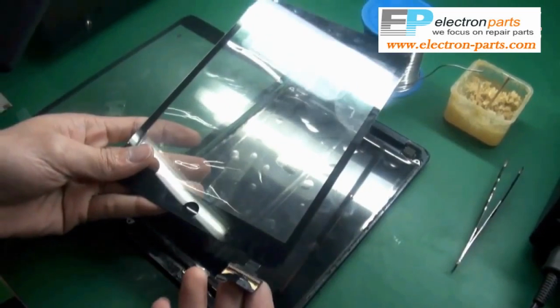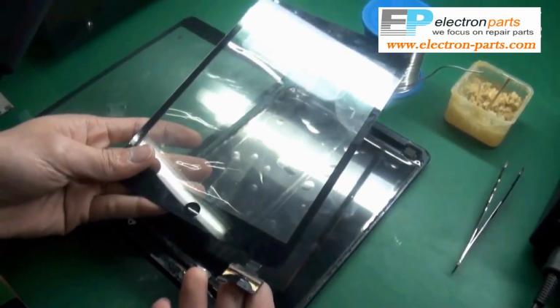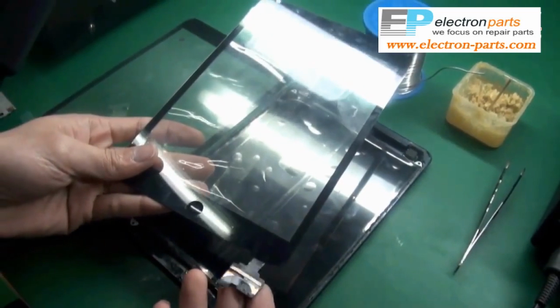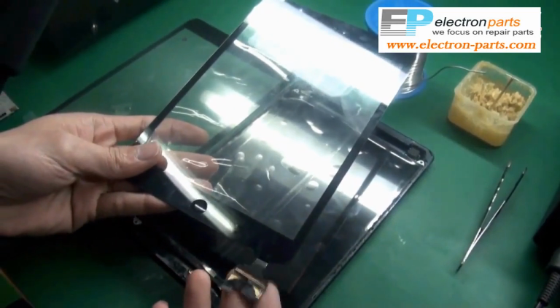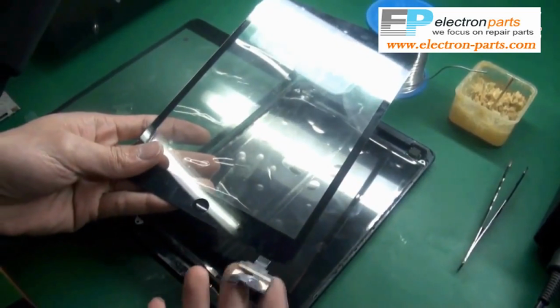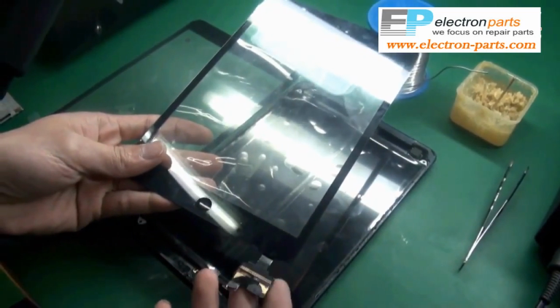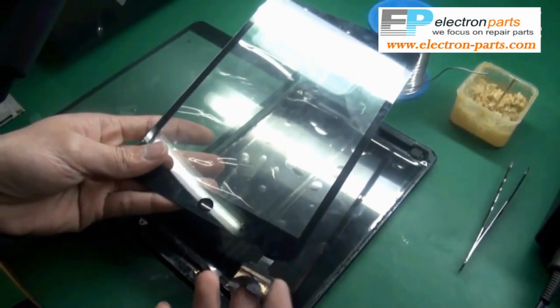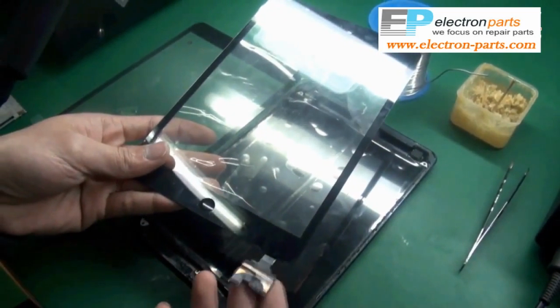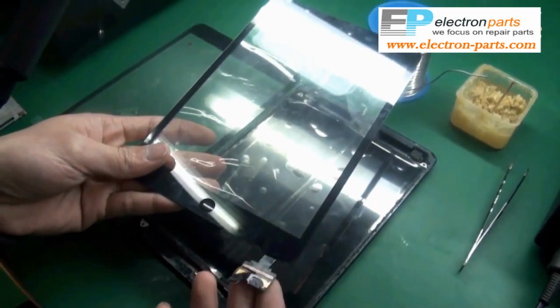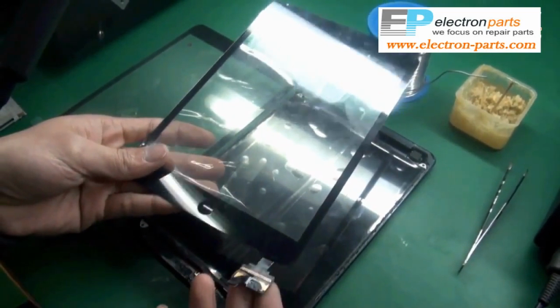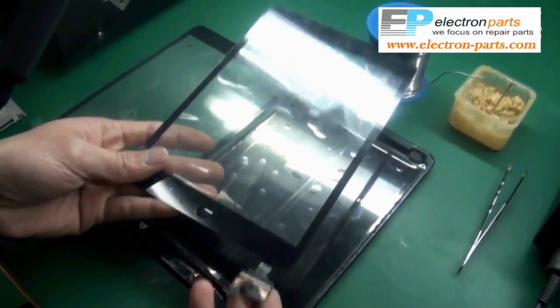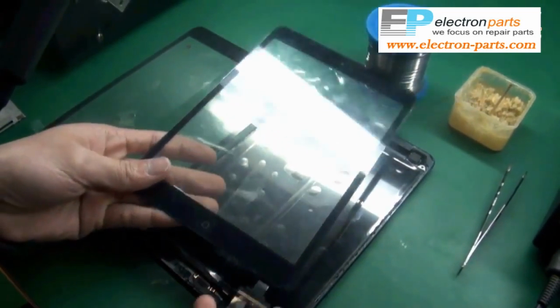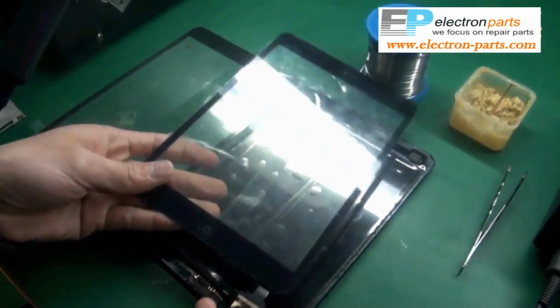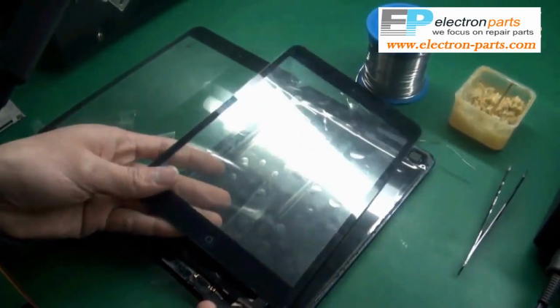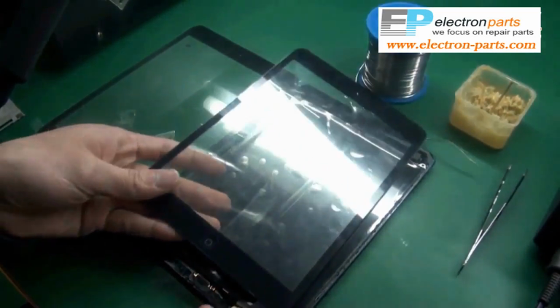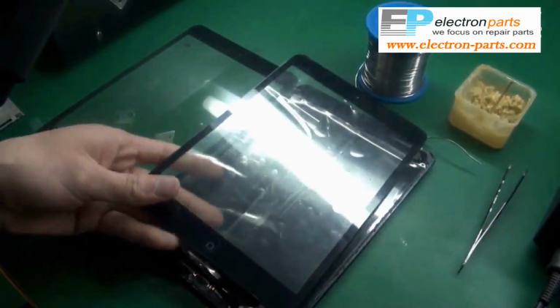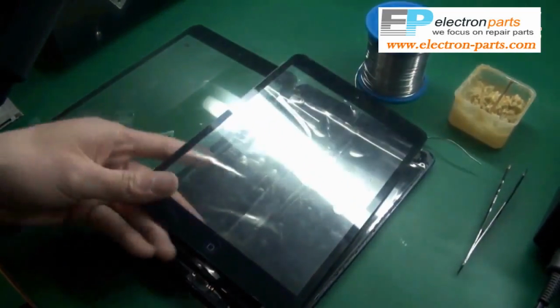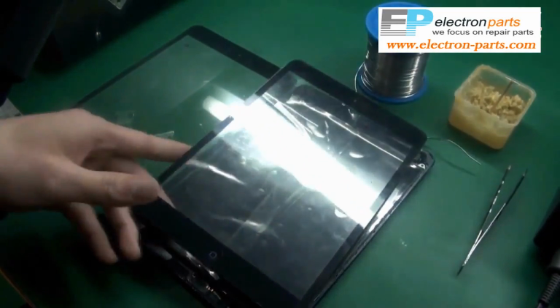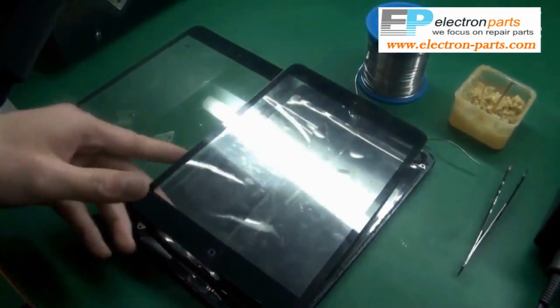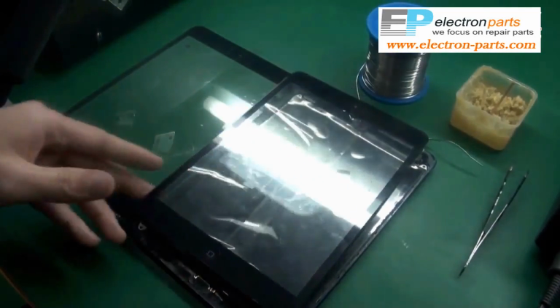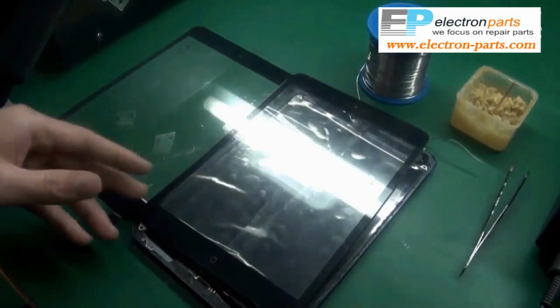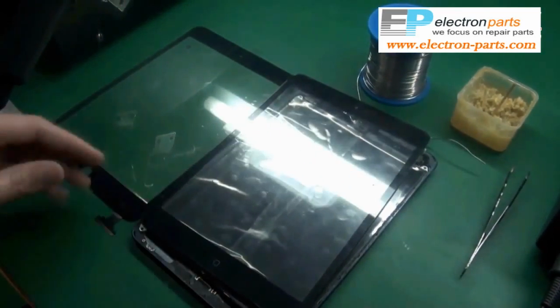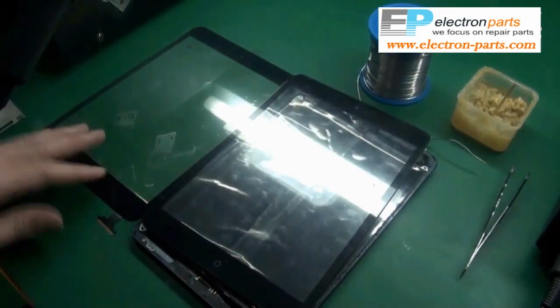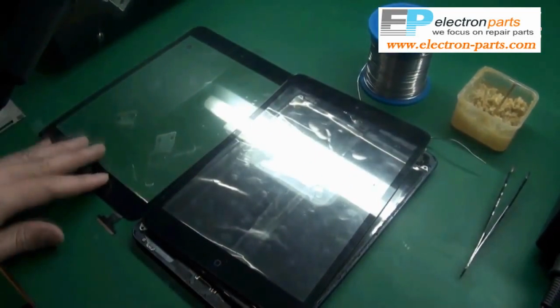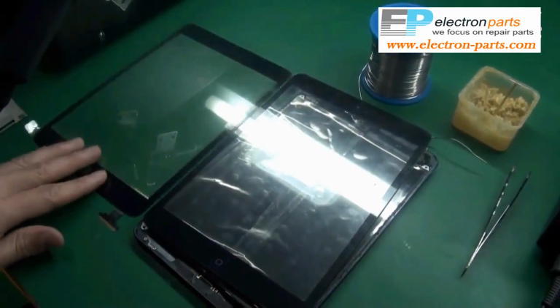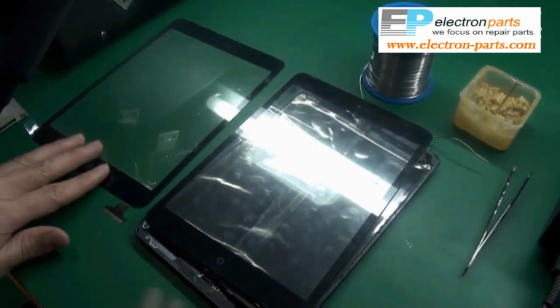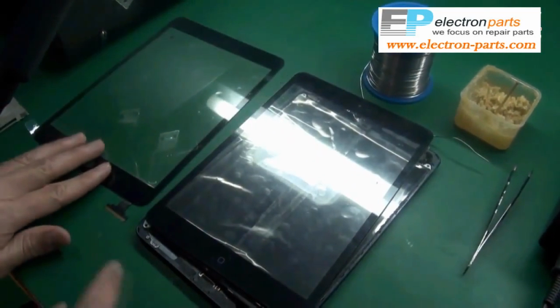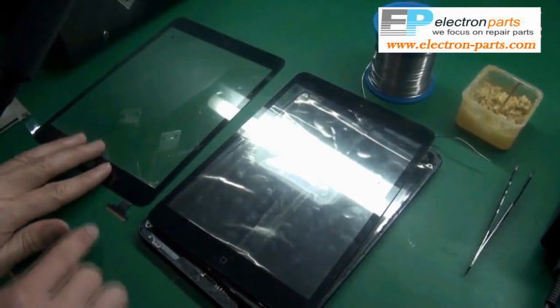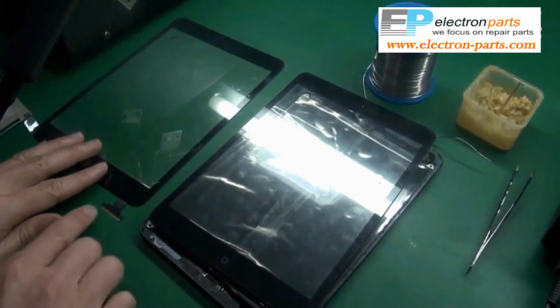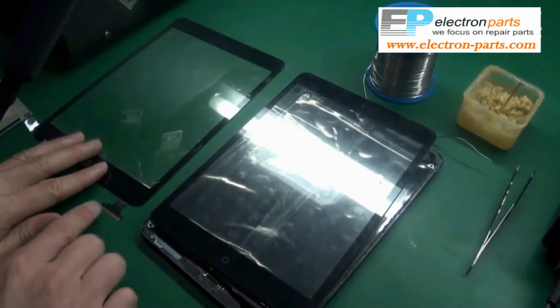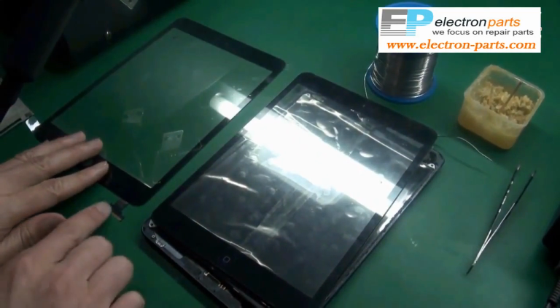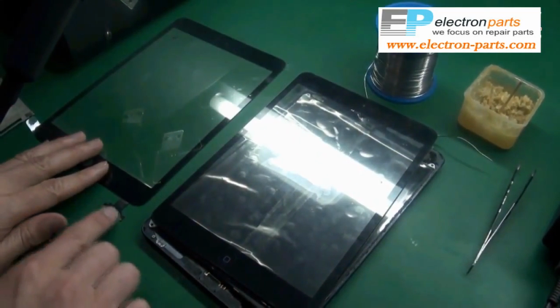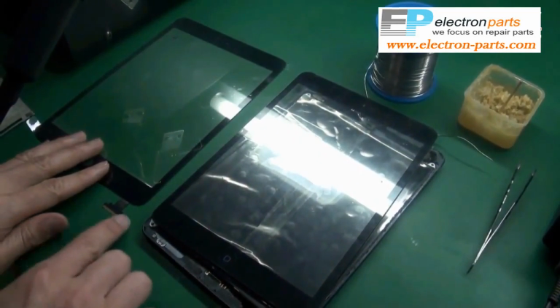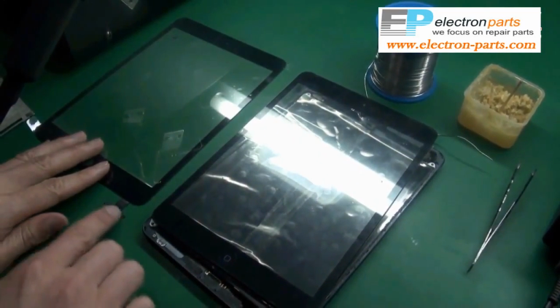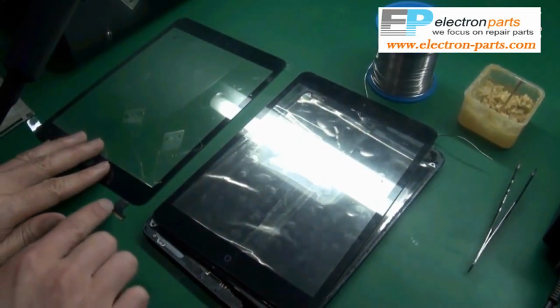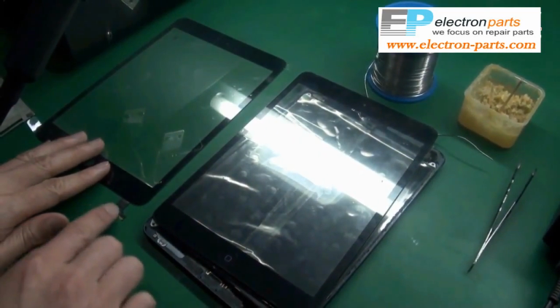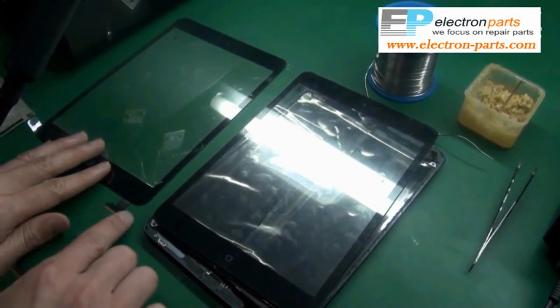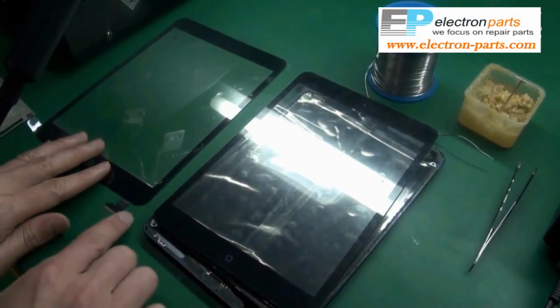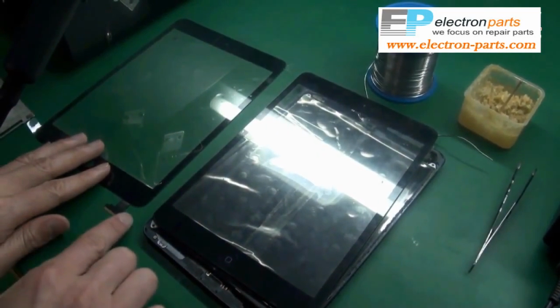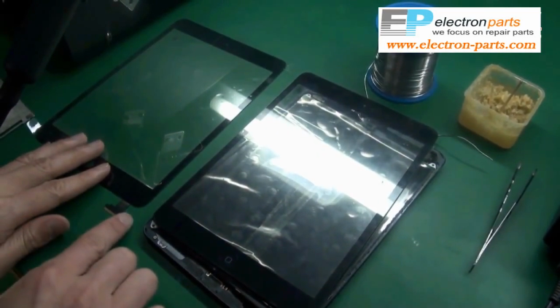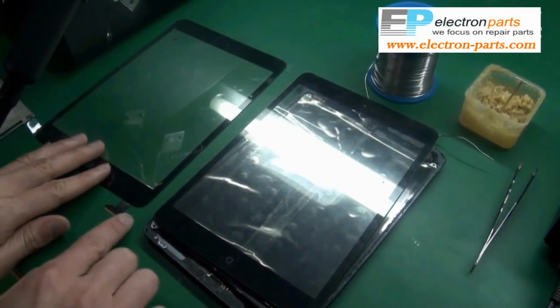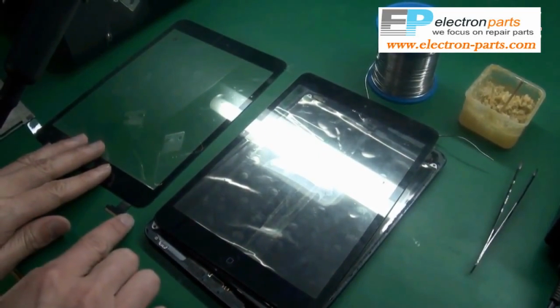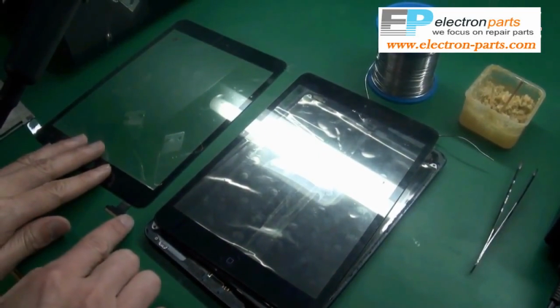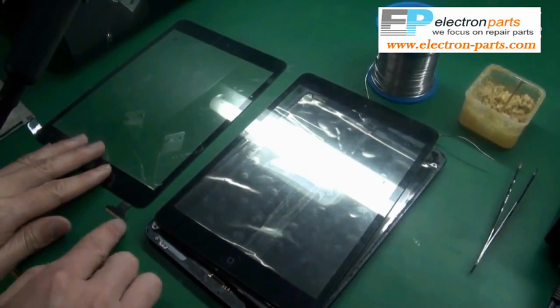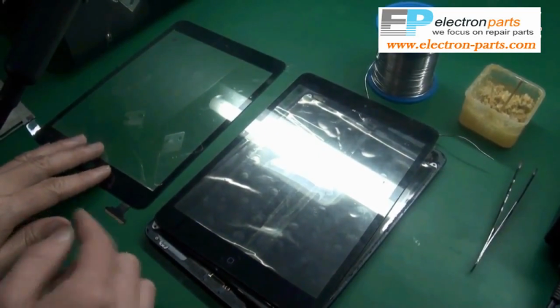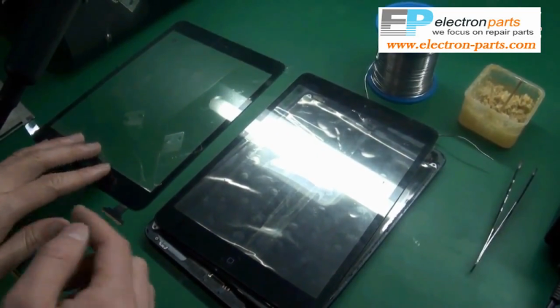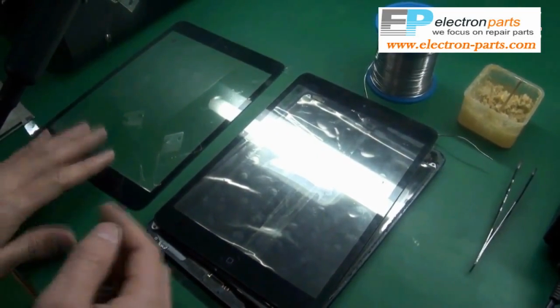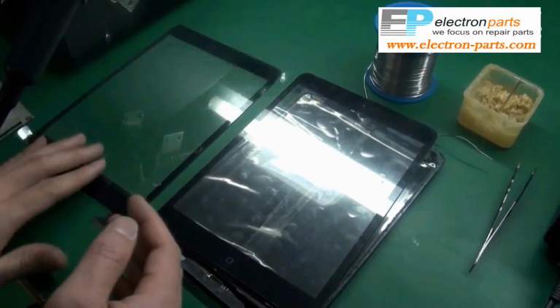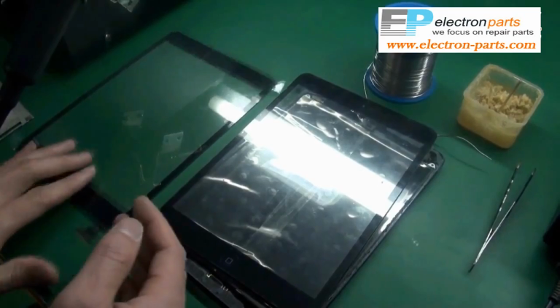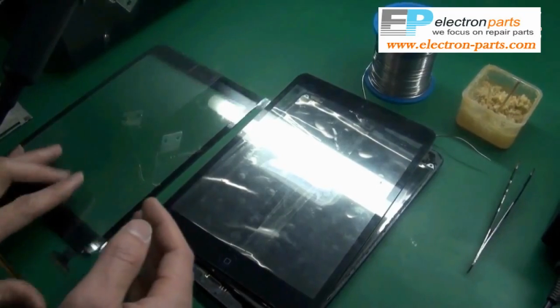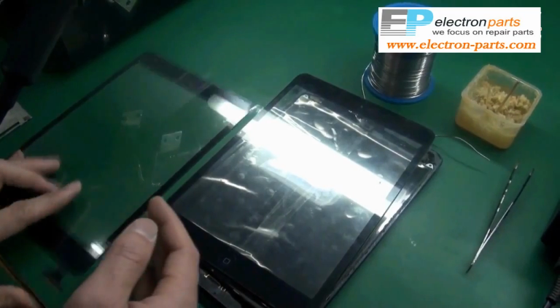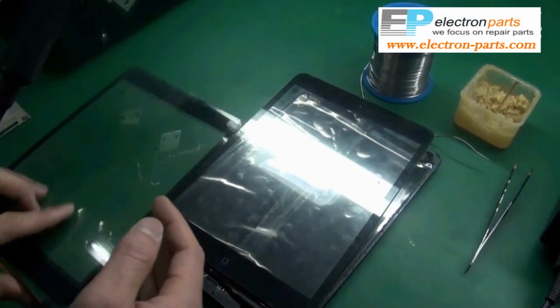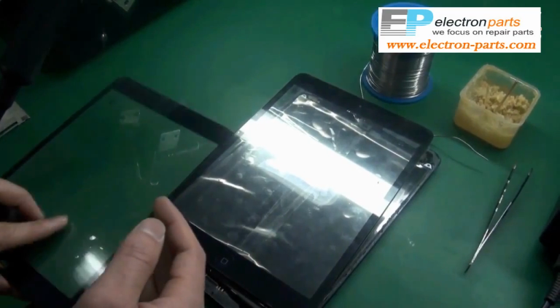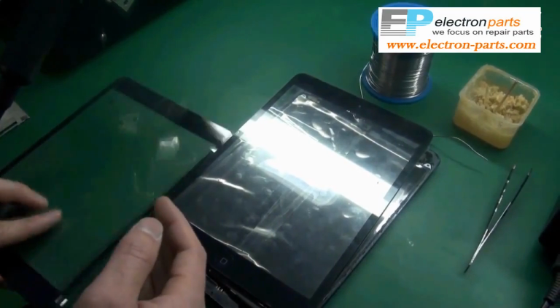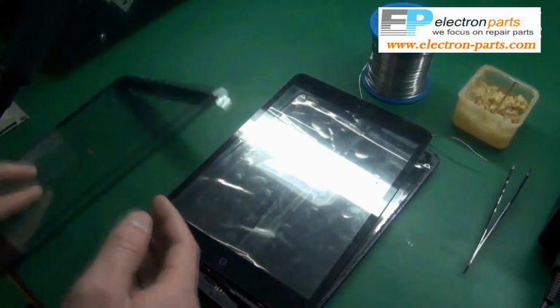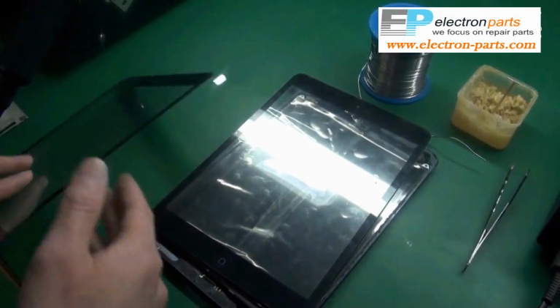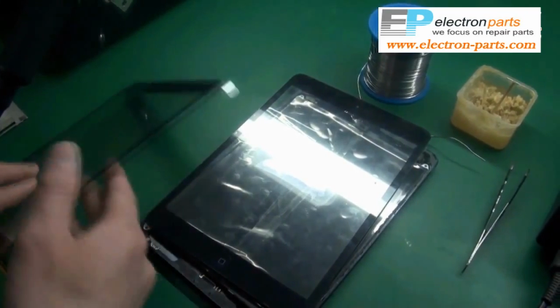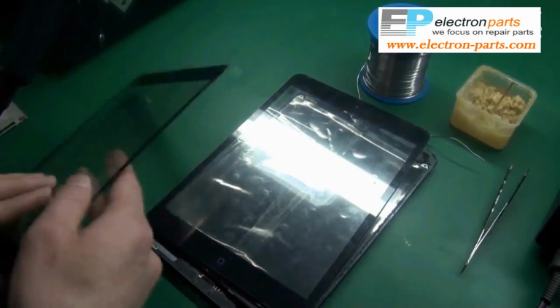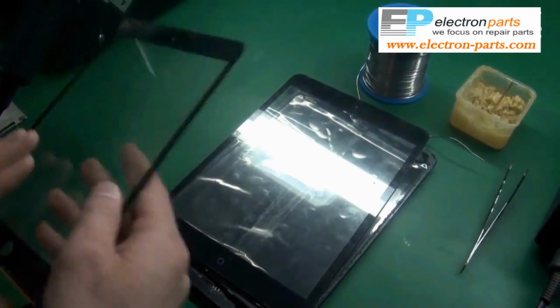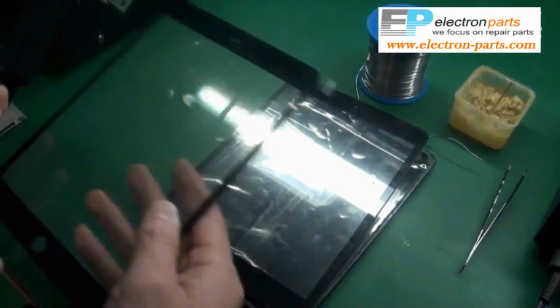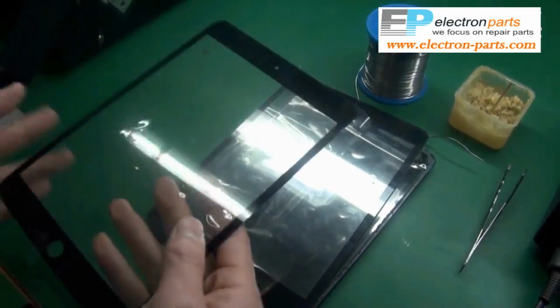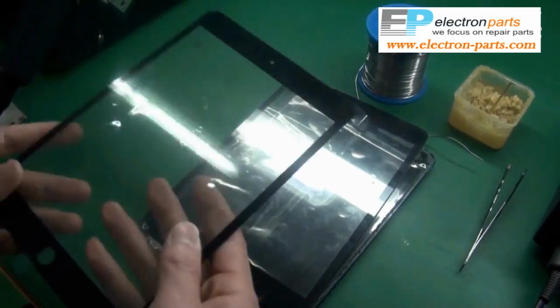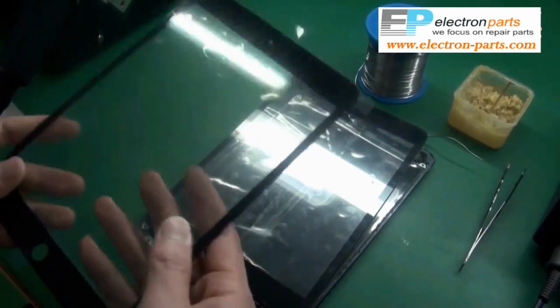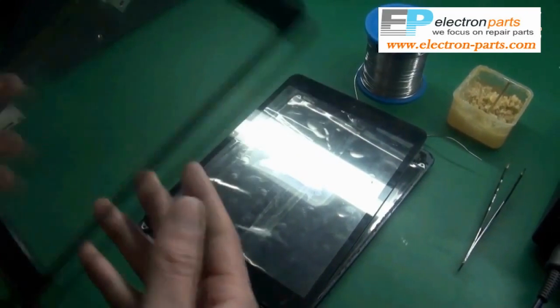So this is your old digitizer. We're going to remove this piece and we're going to put it onto this new digitizer, which doesn't have that connector.